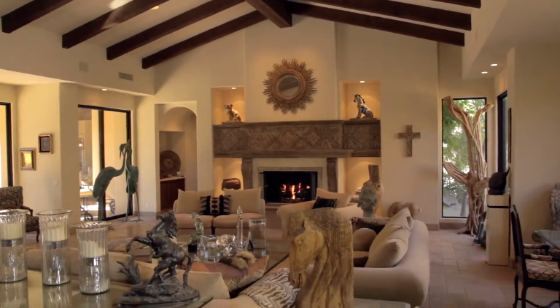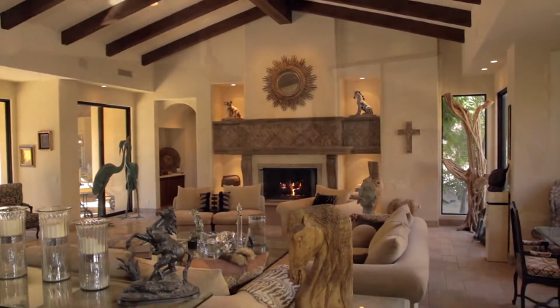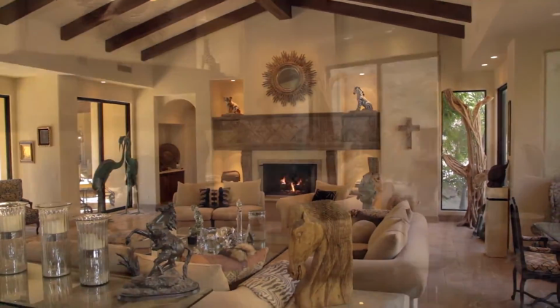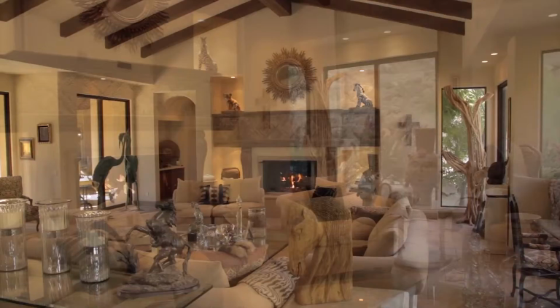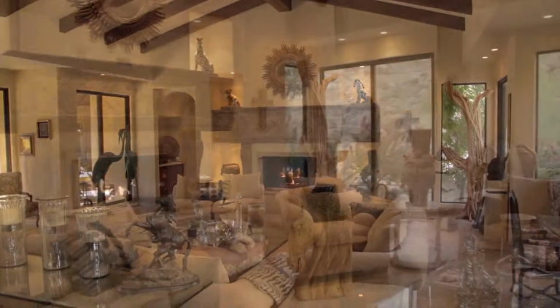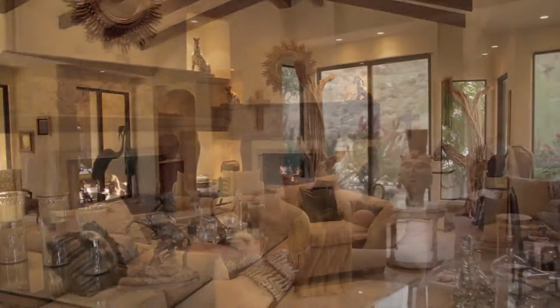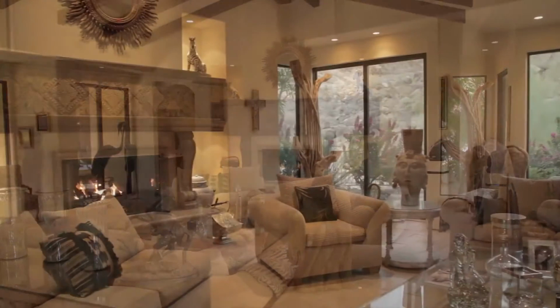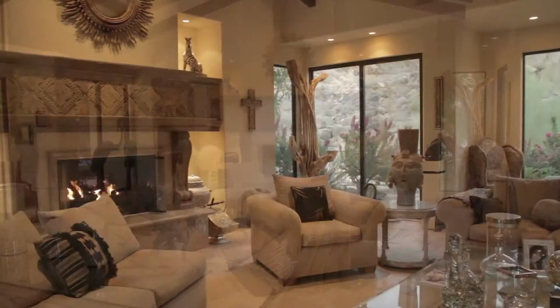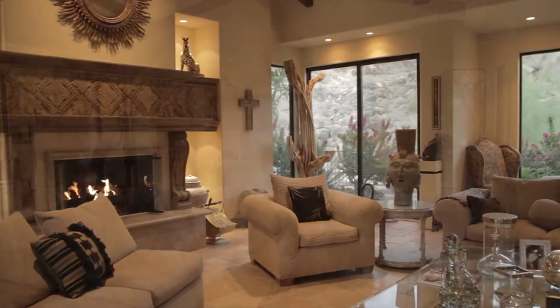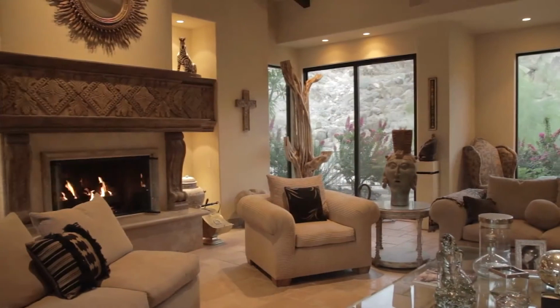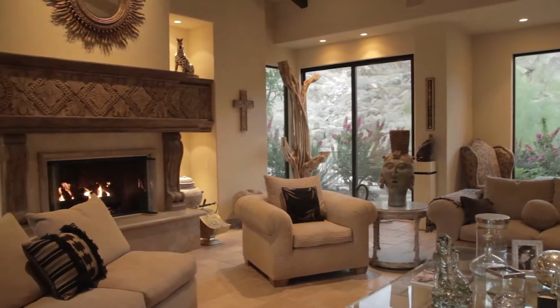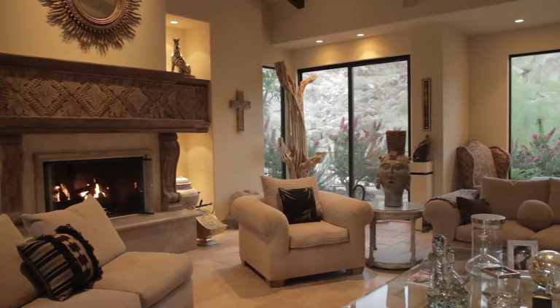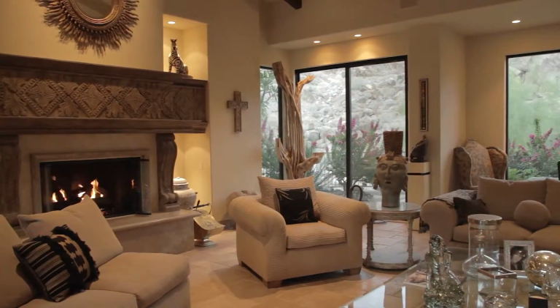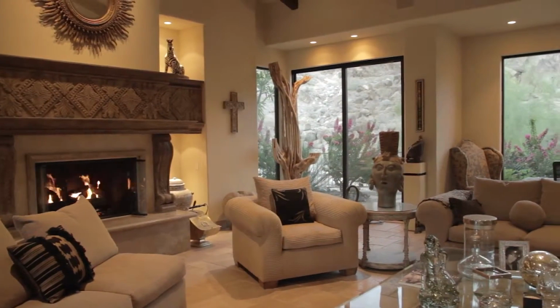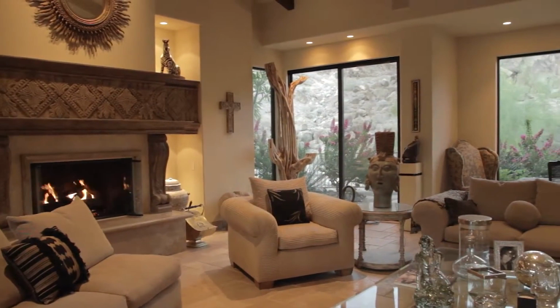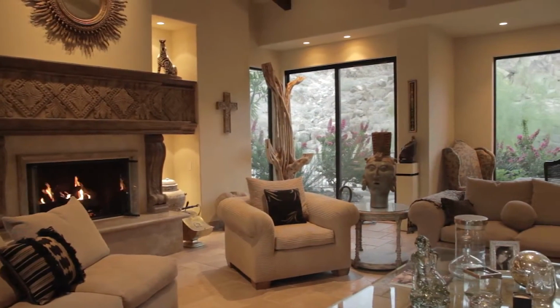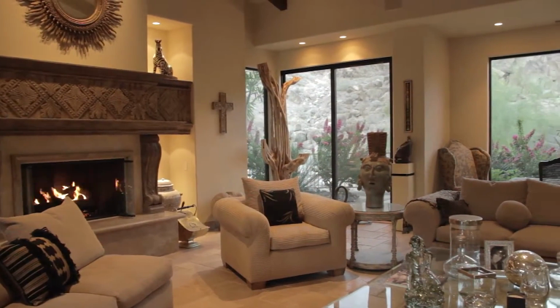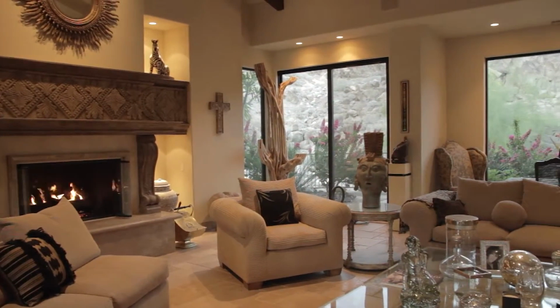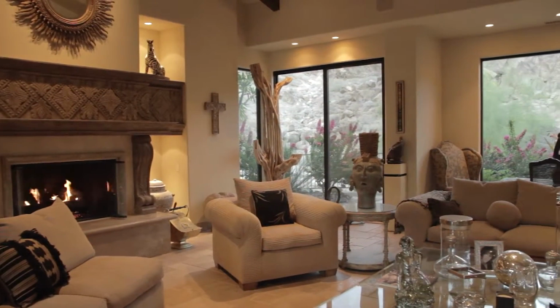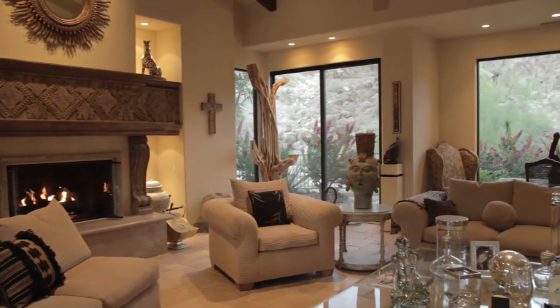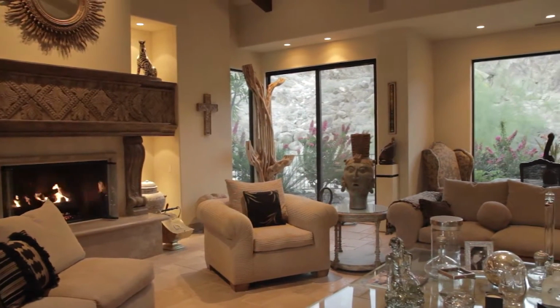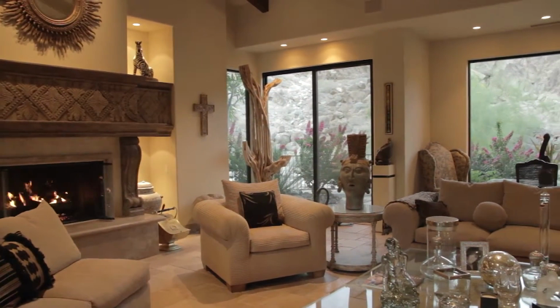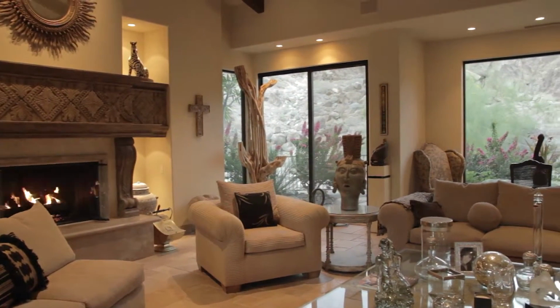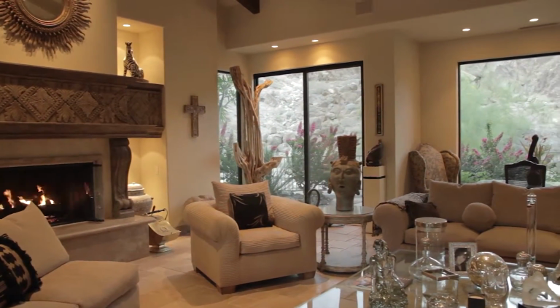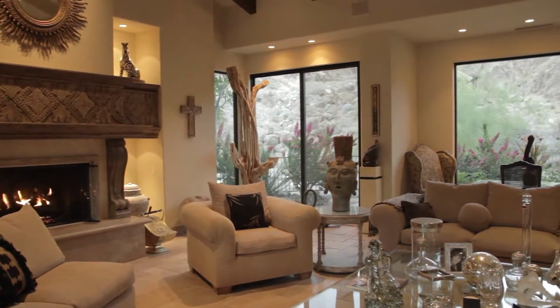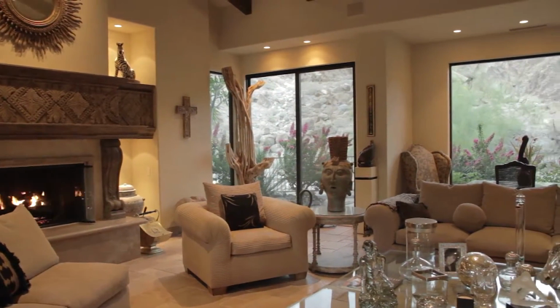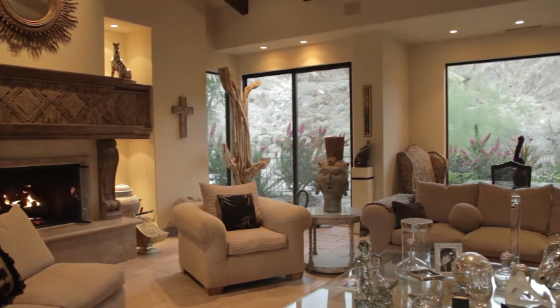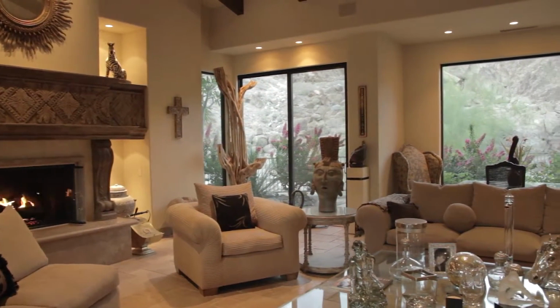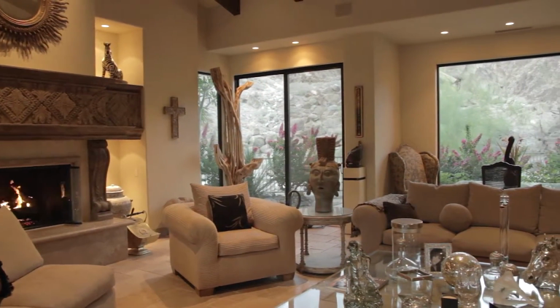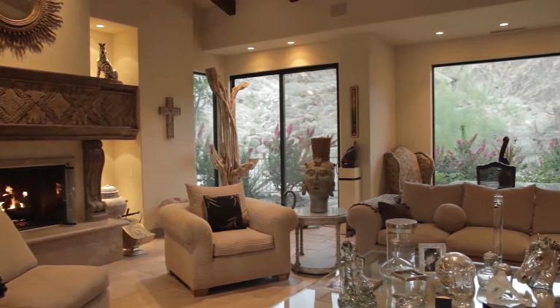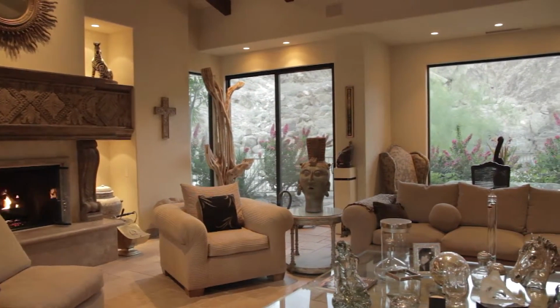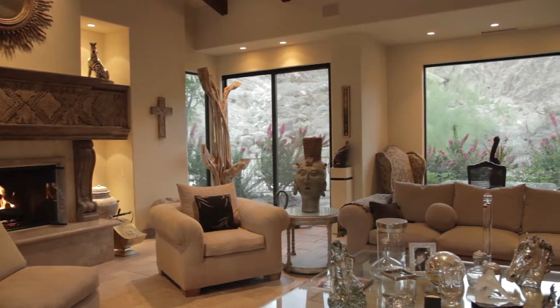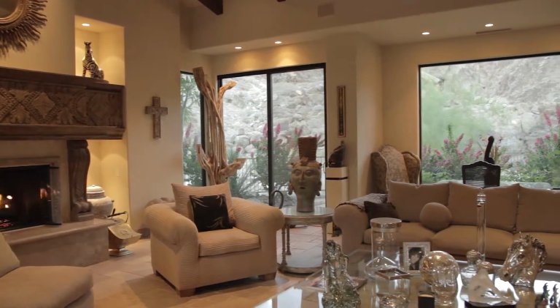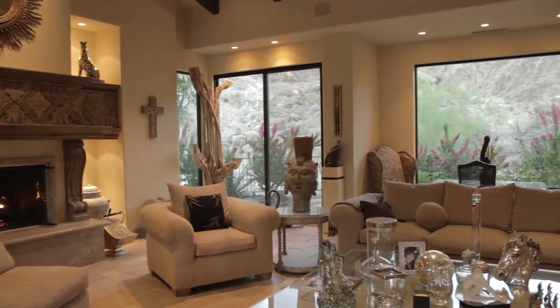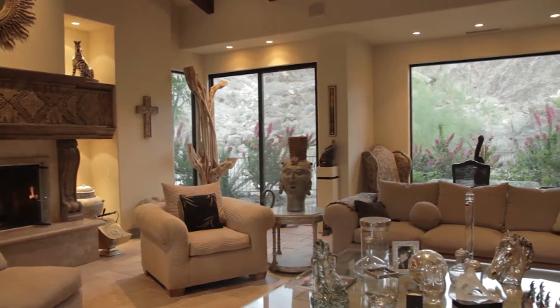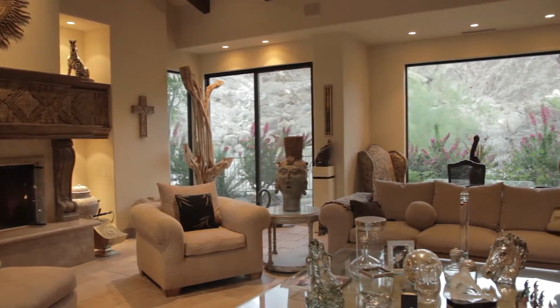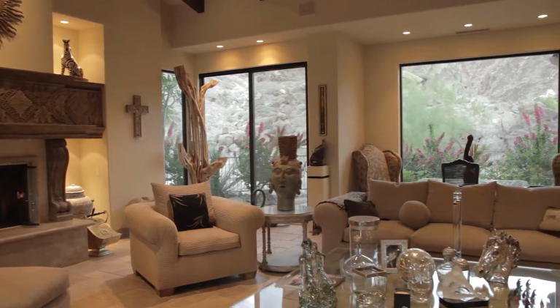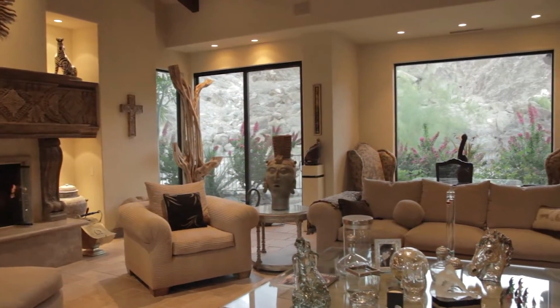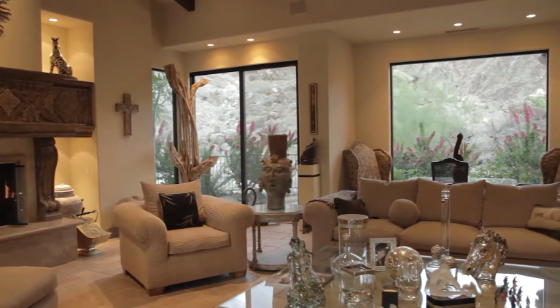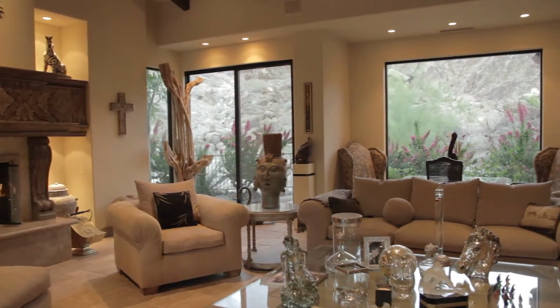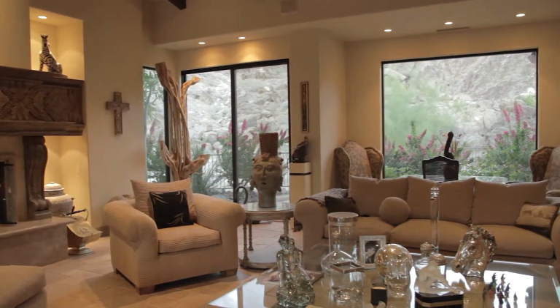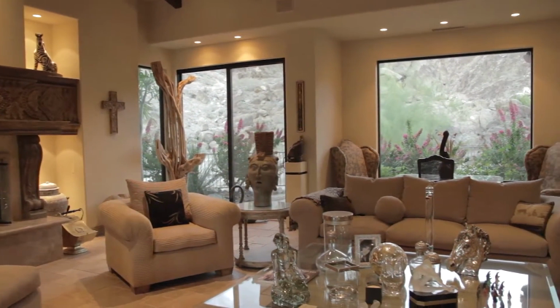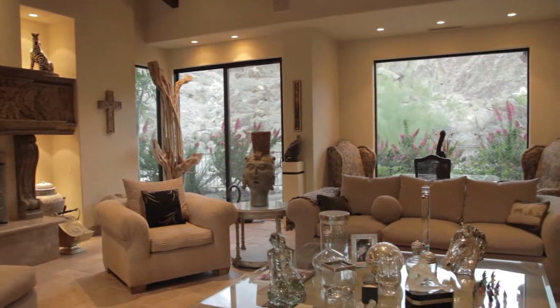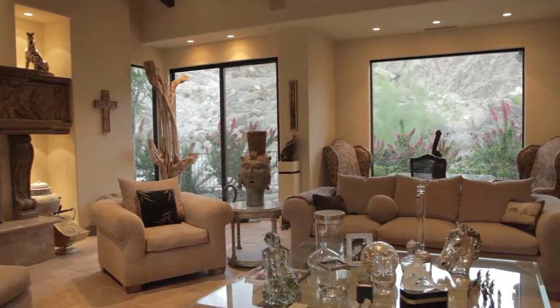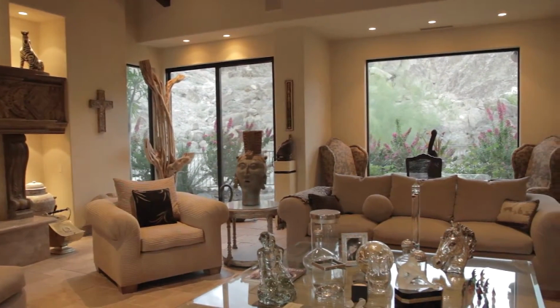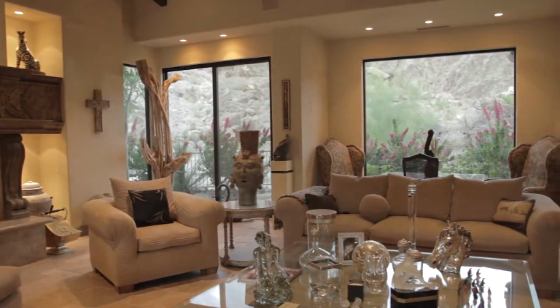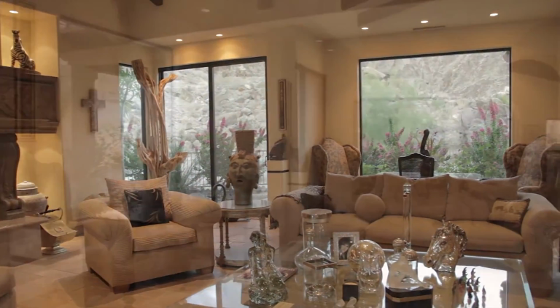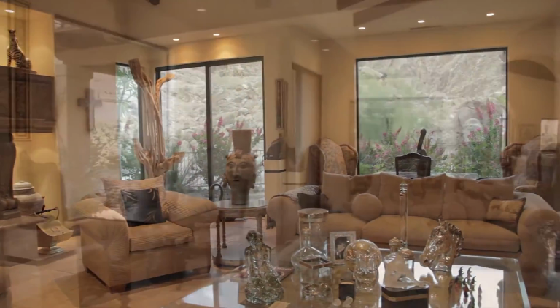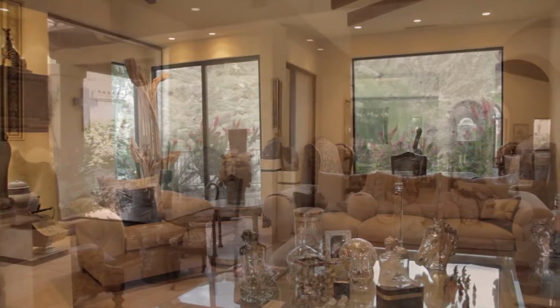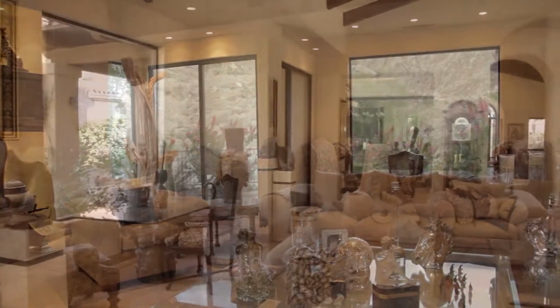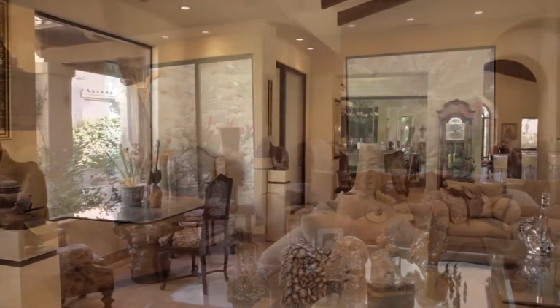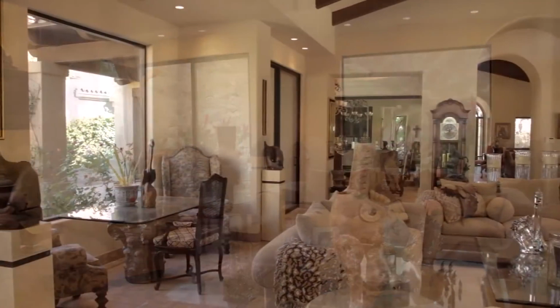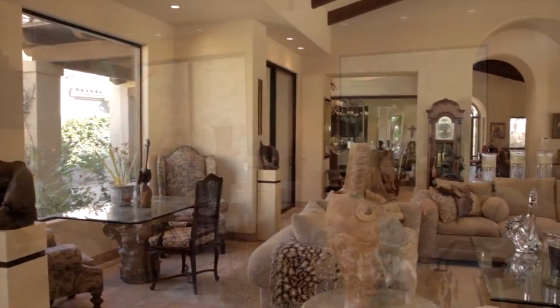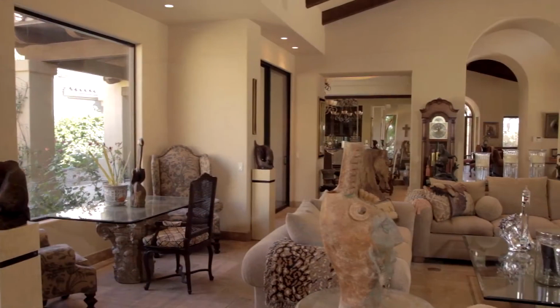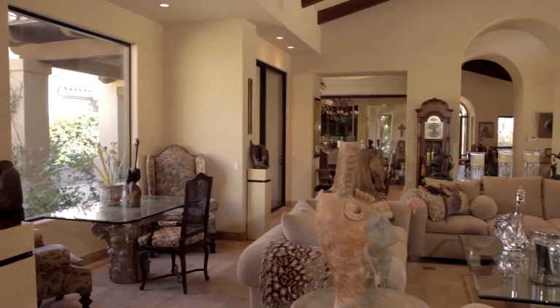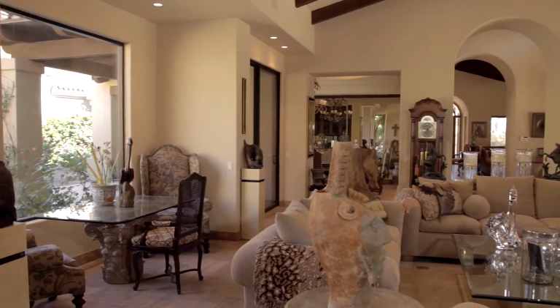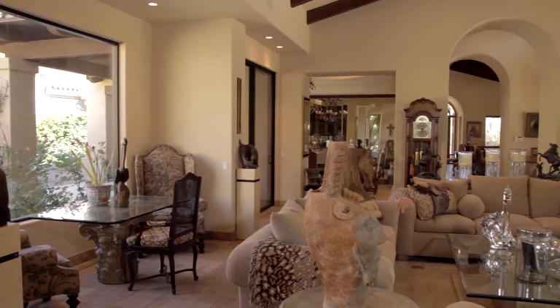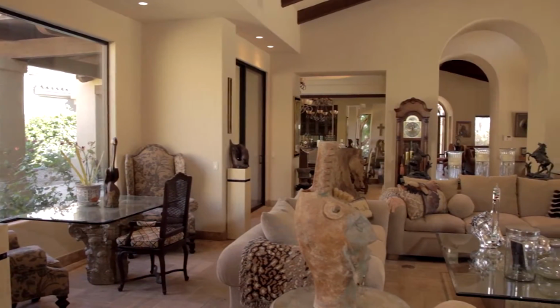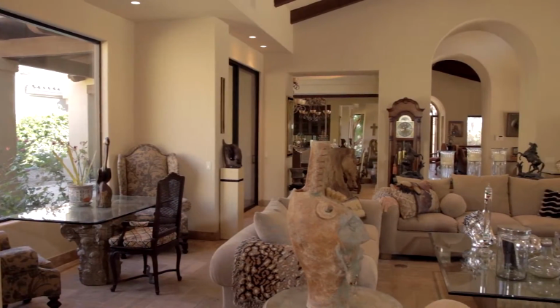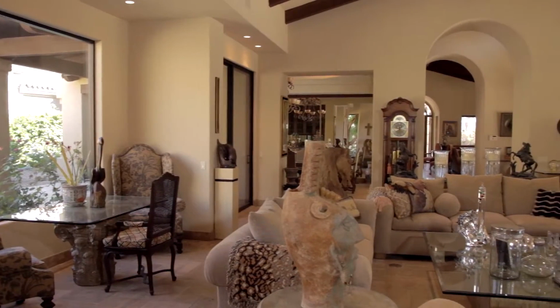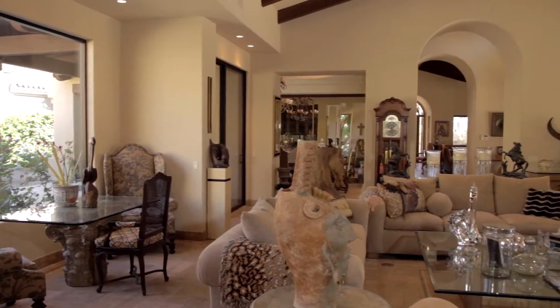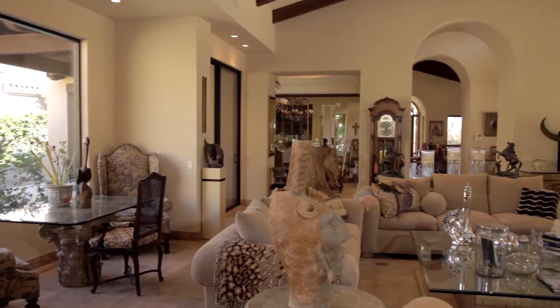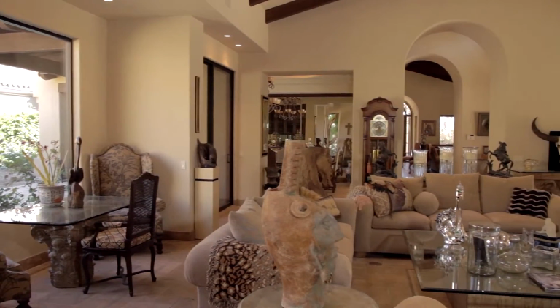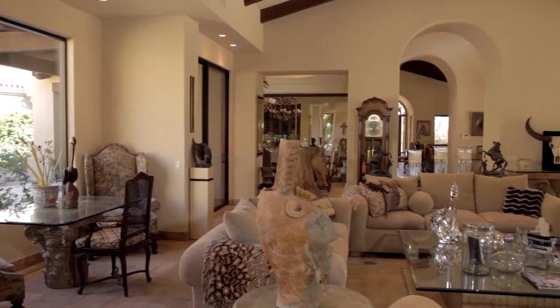The spacious formal living room features wood-beamed ceilings, limestone flooring, and views of the mountains, pool, and patios.